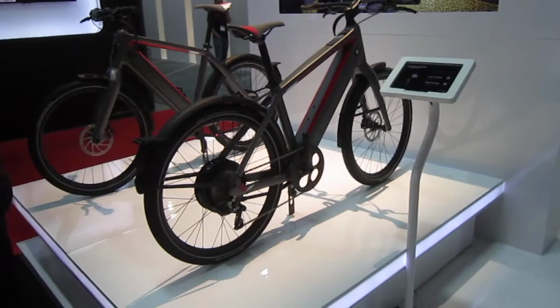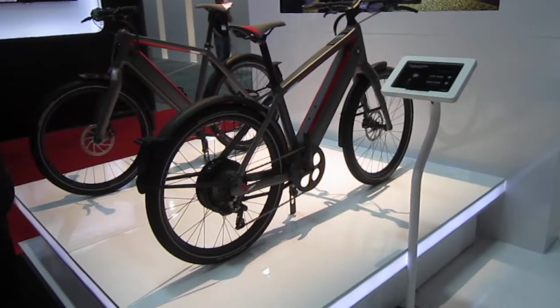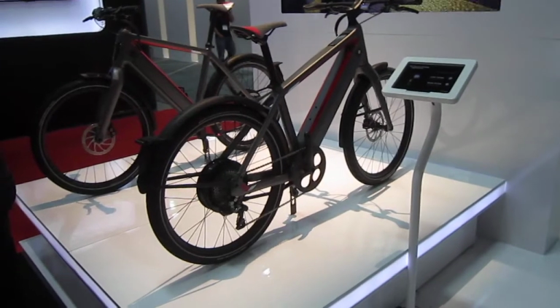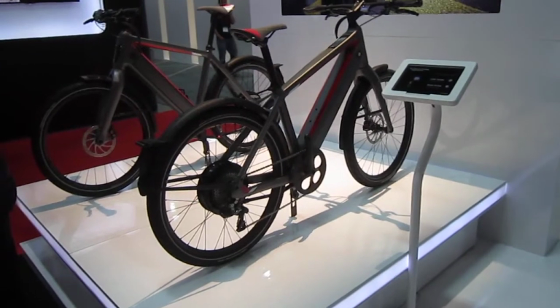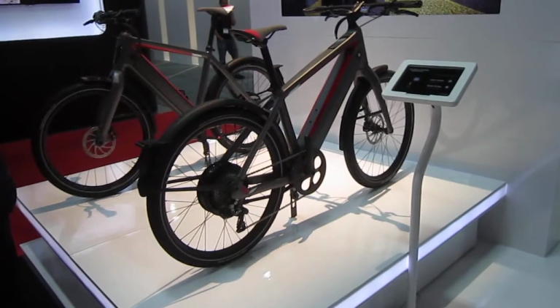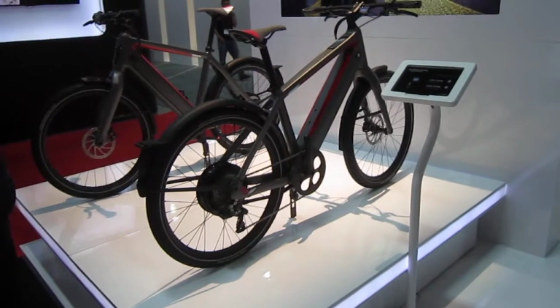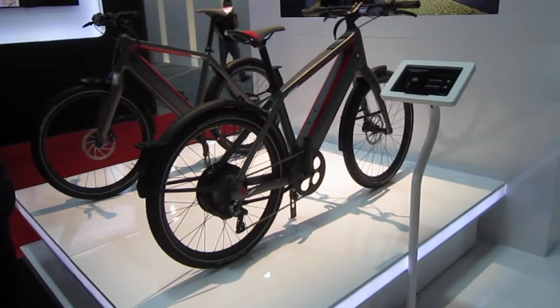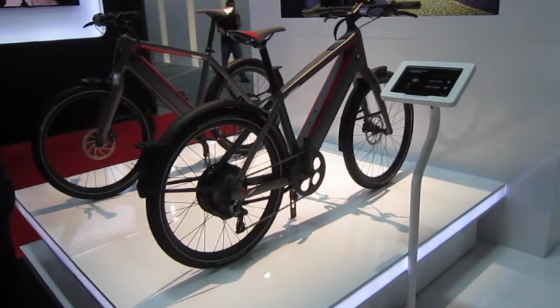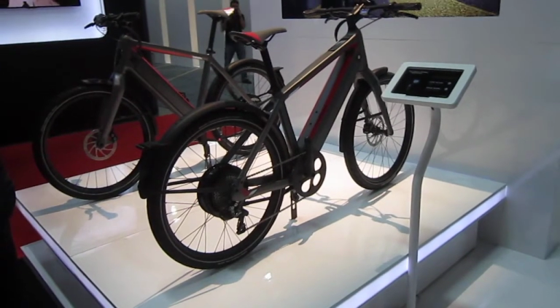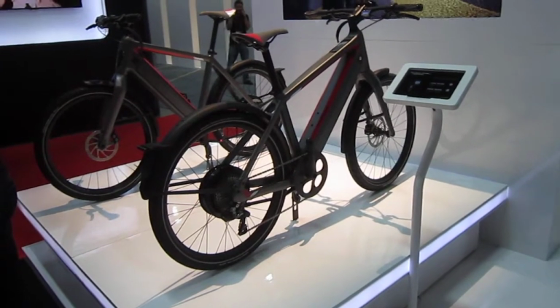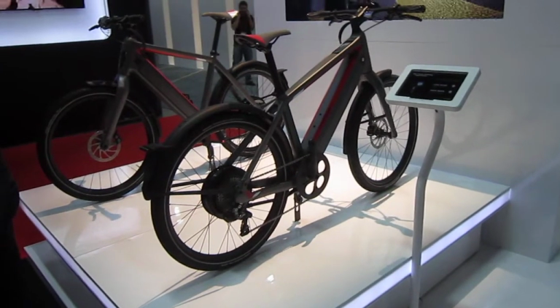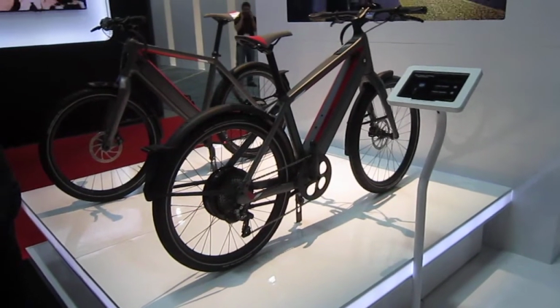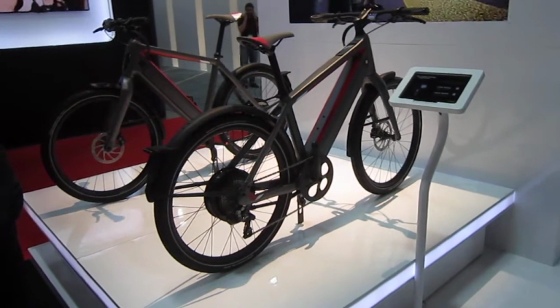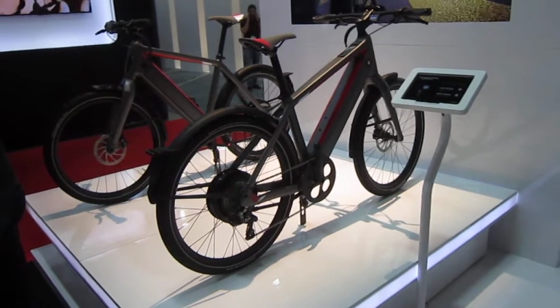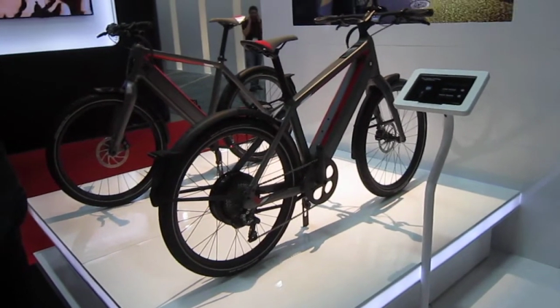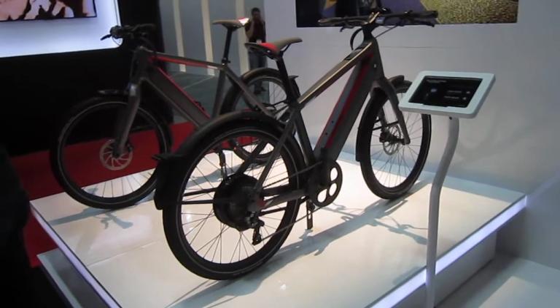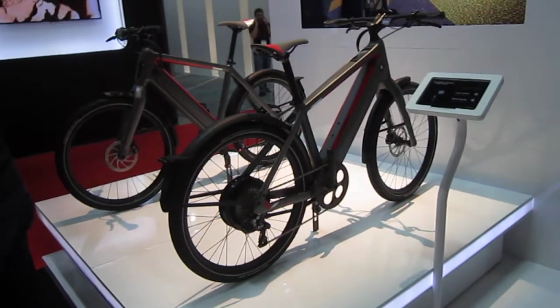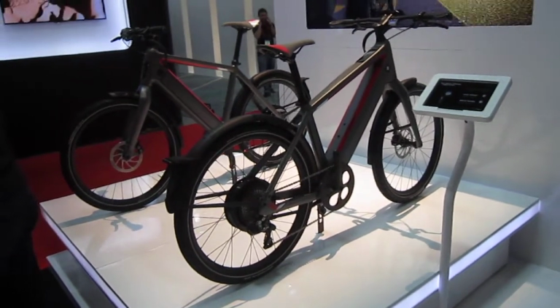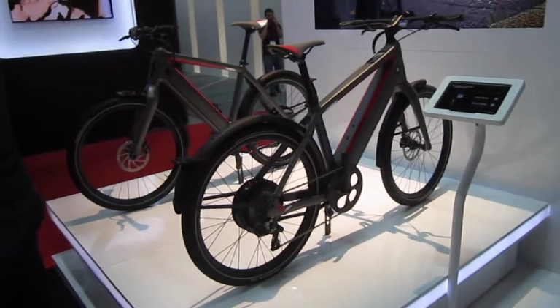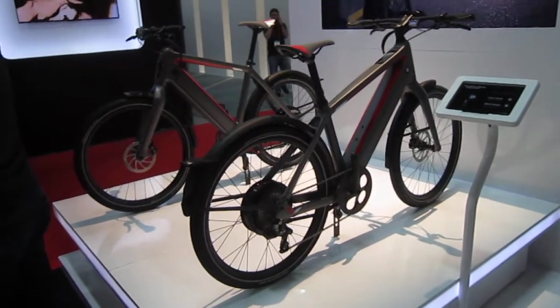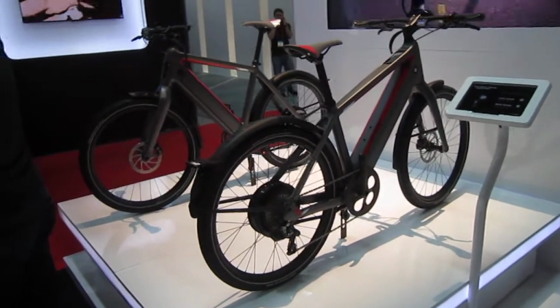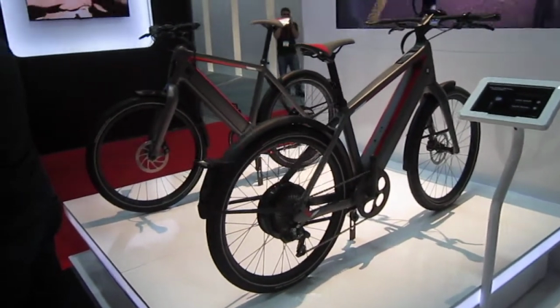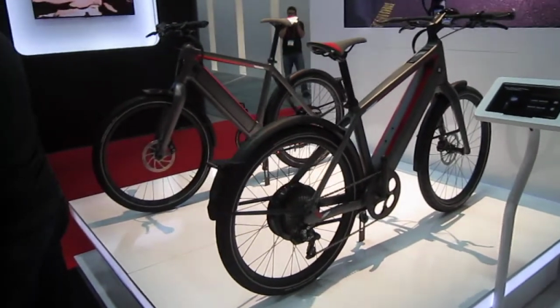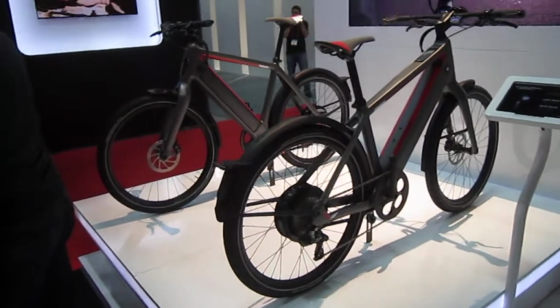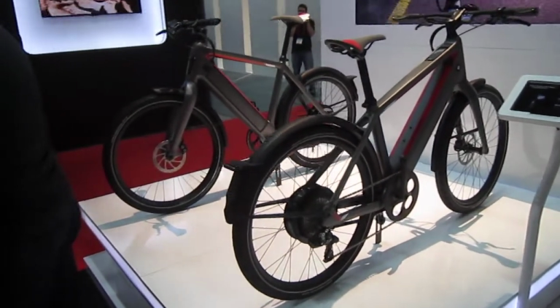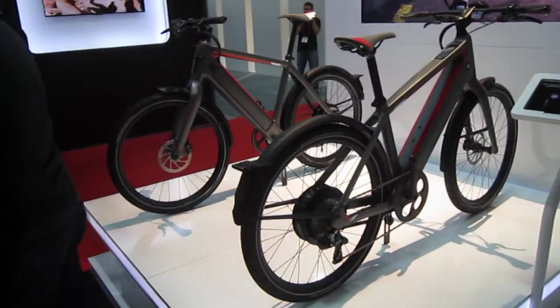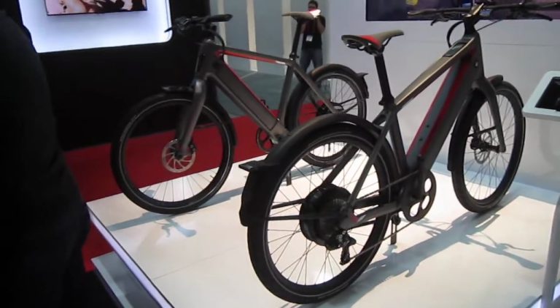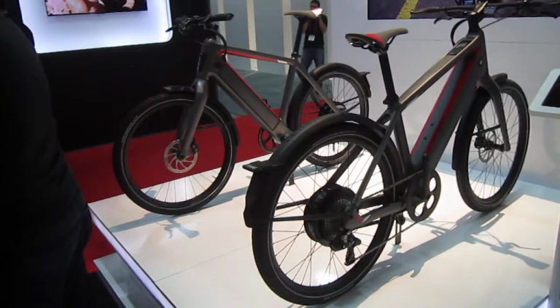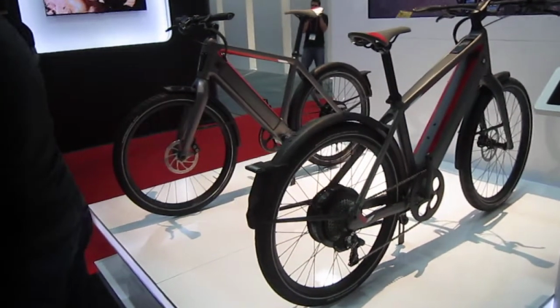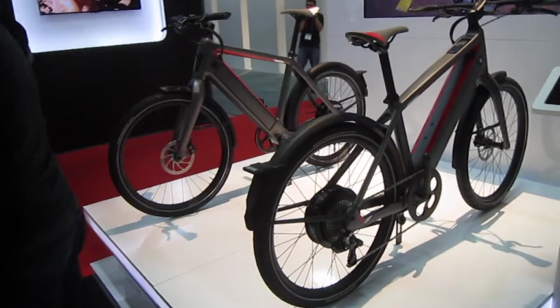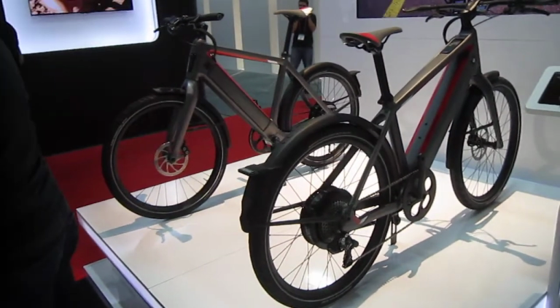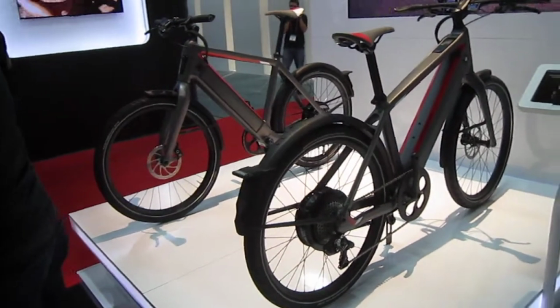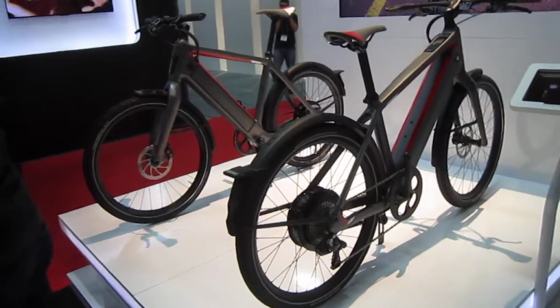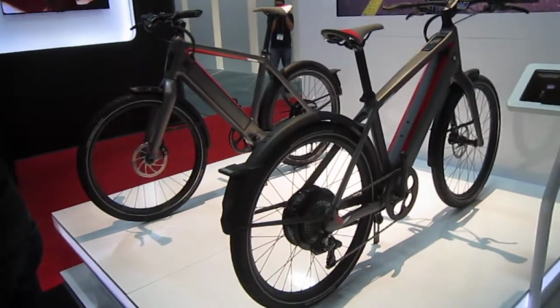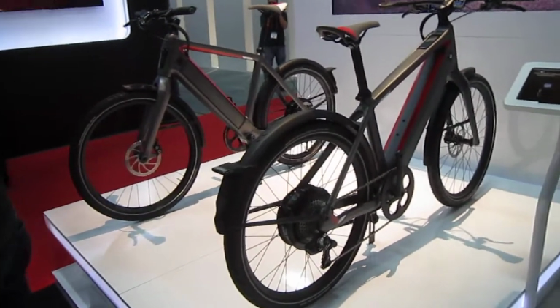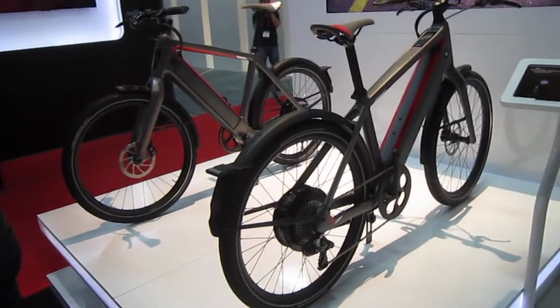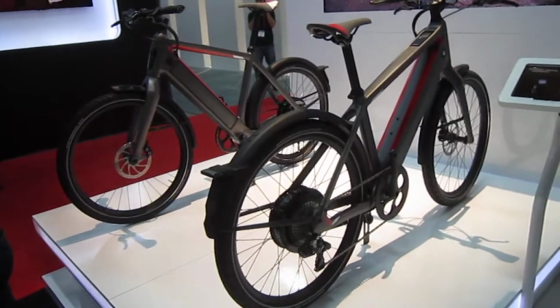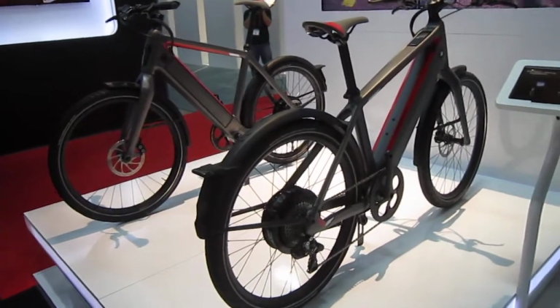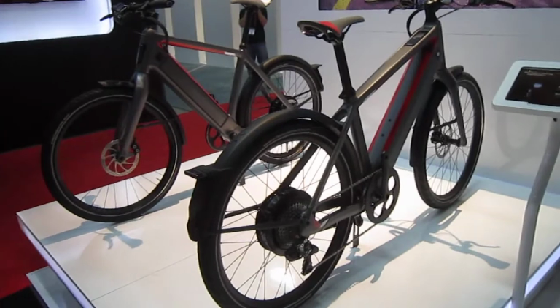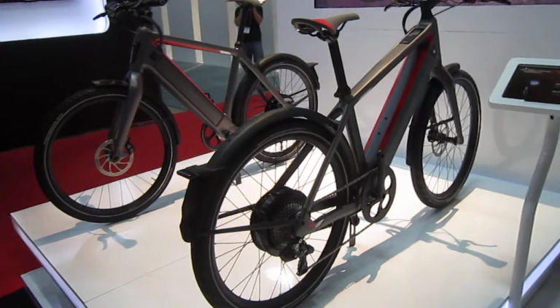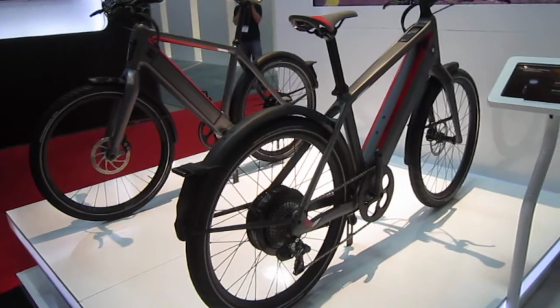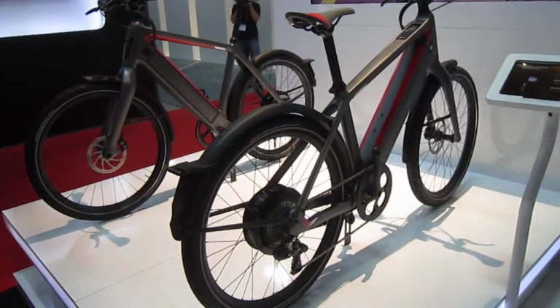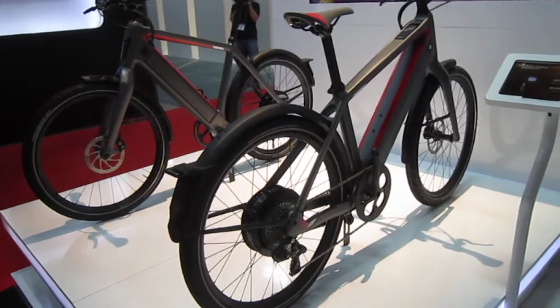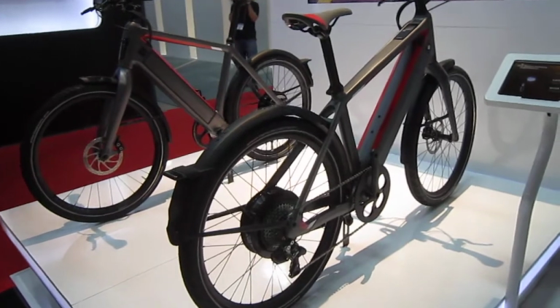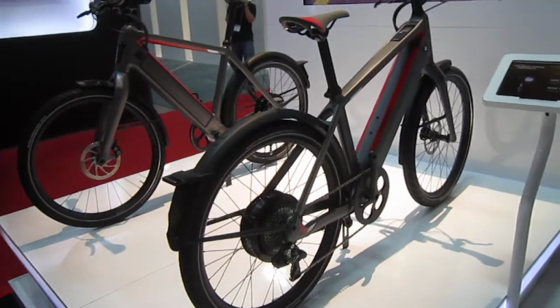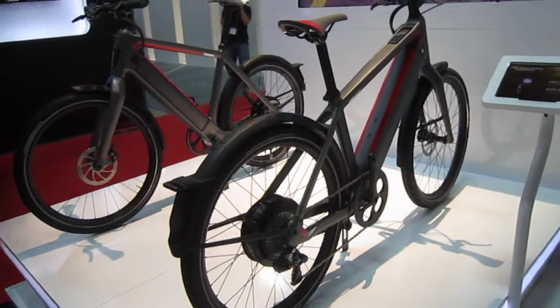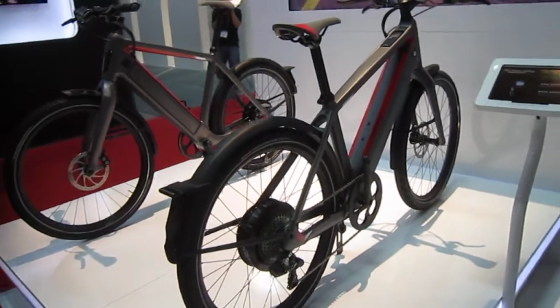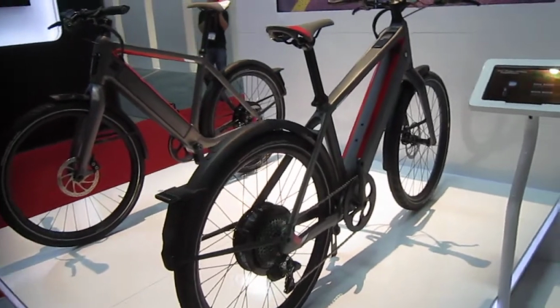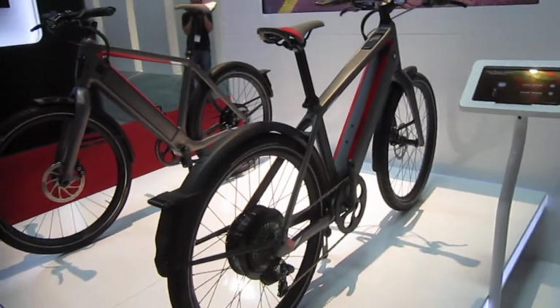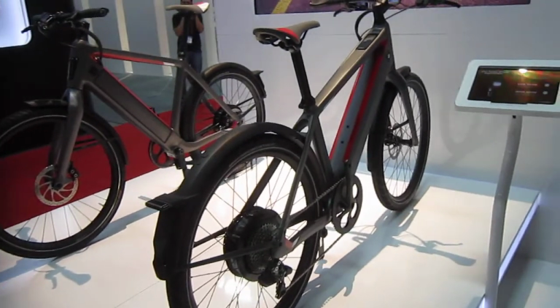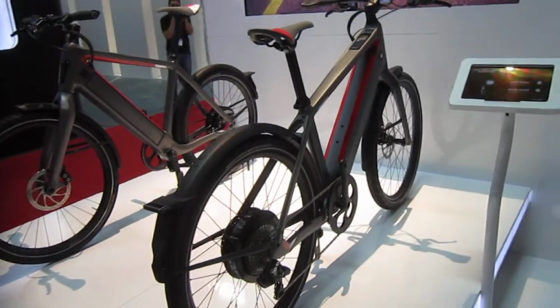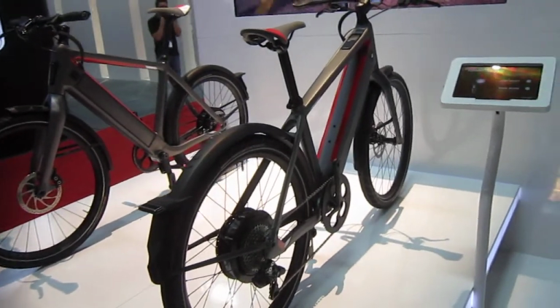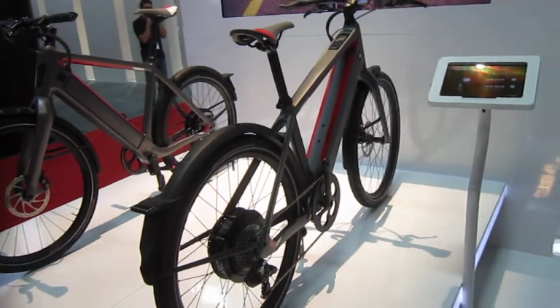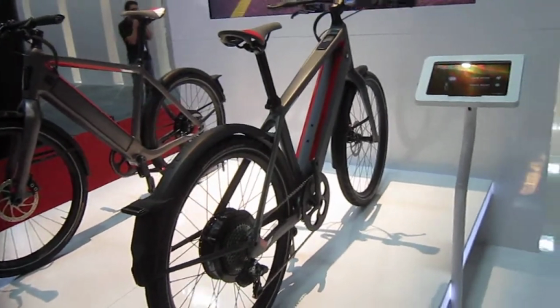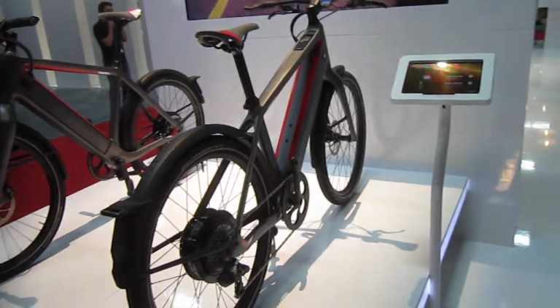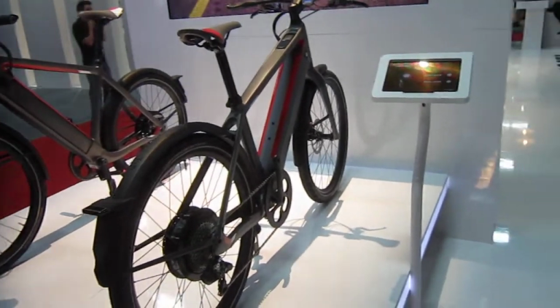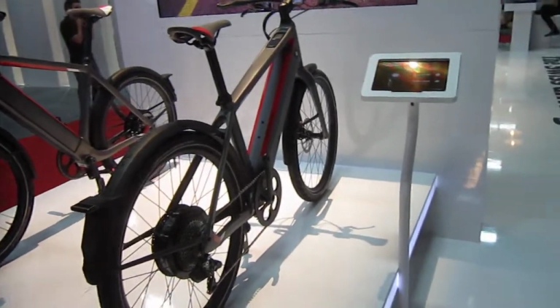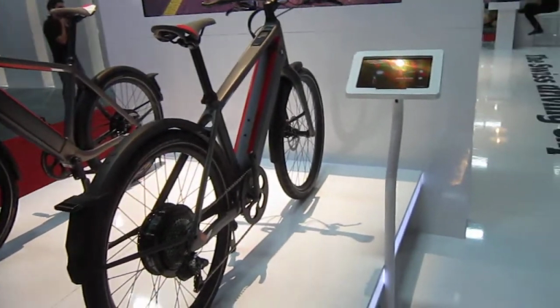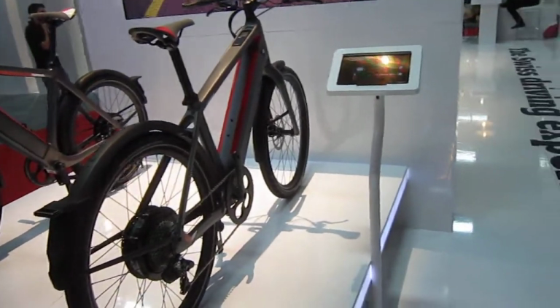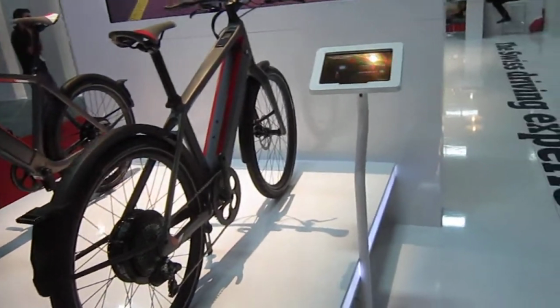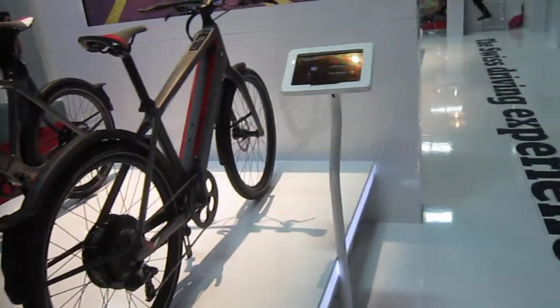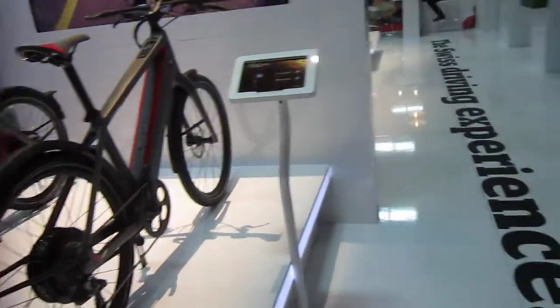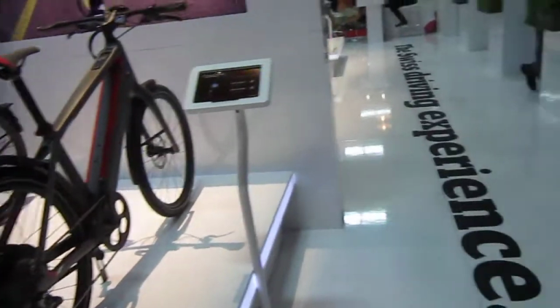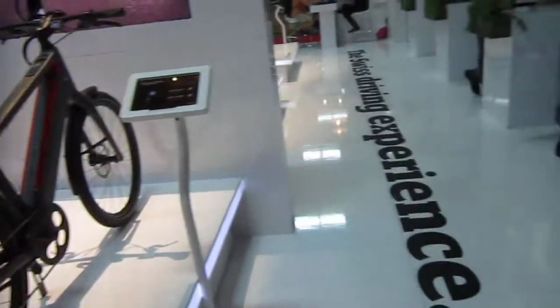Now we're in the Stromer booth at Interbike 2015. They got this awesome booth, but the lighting's probably going to make the video look really crazy.